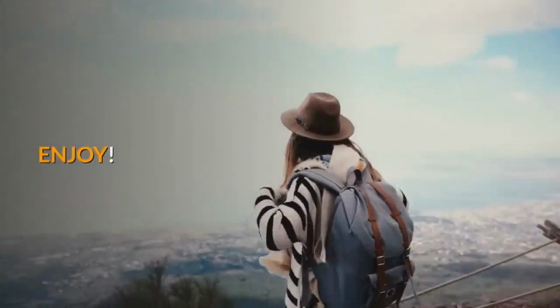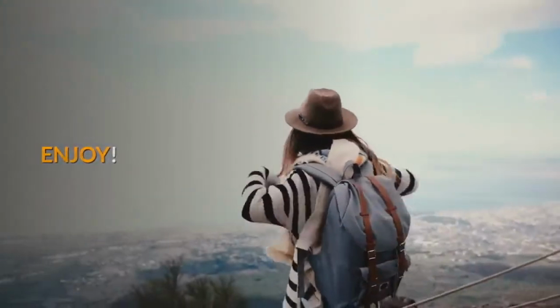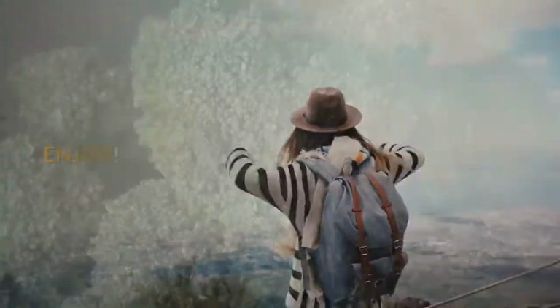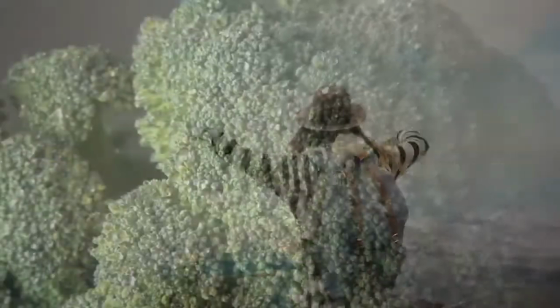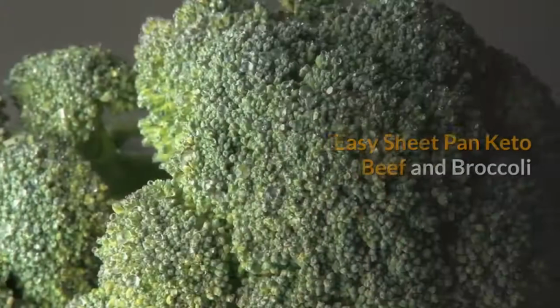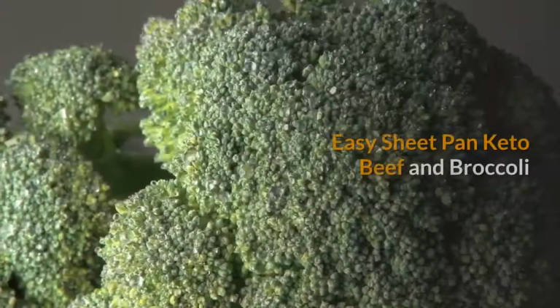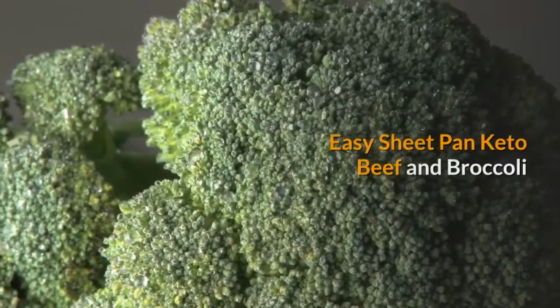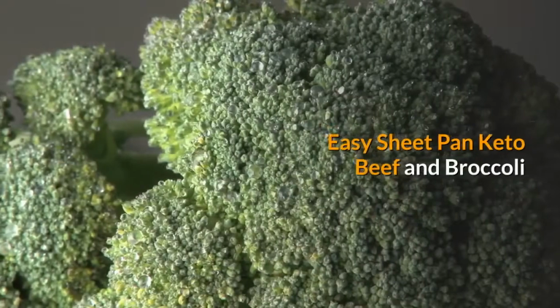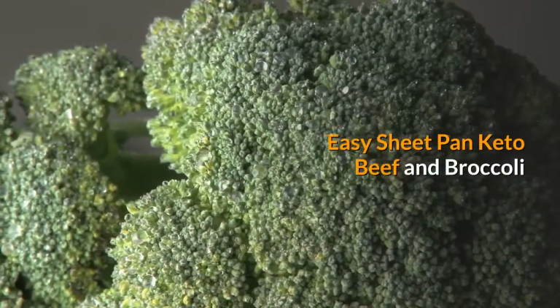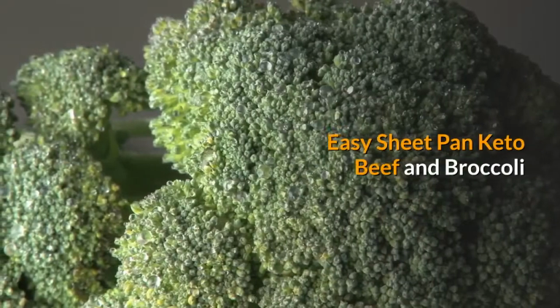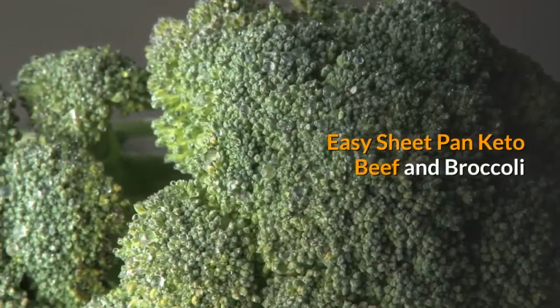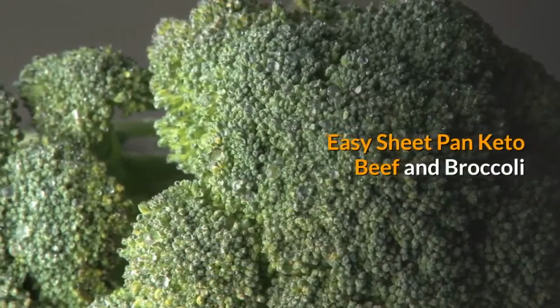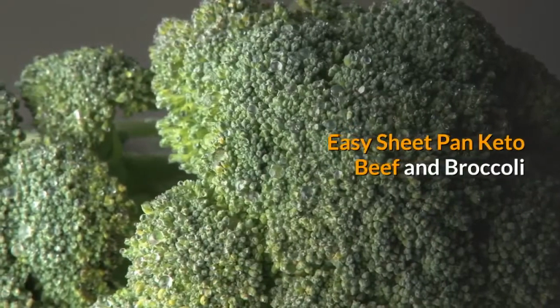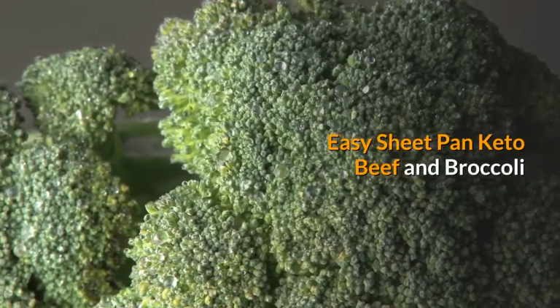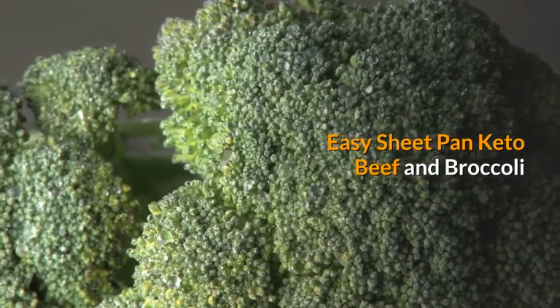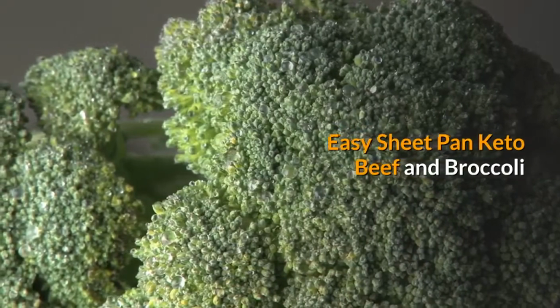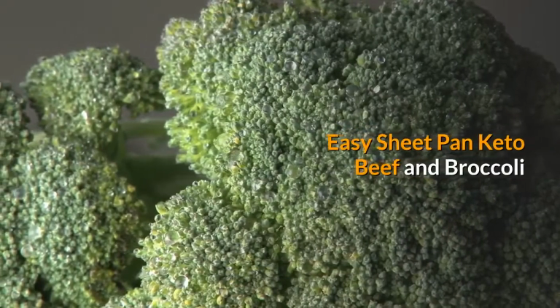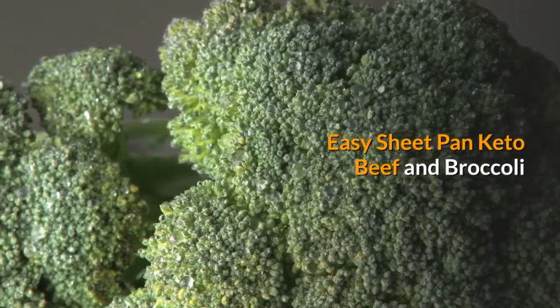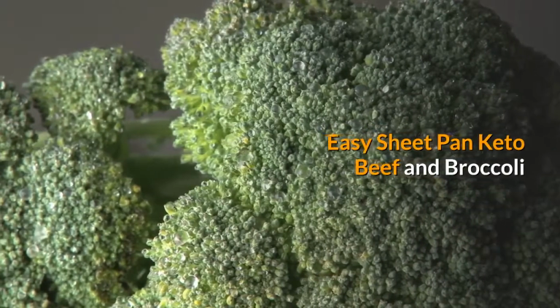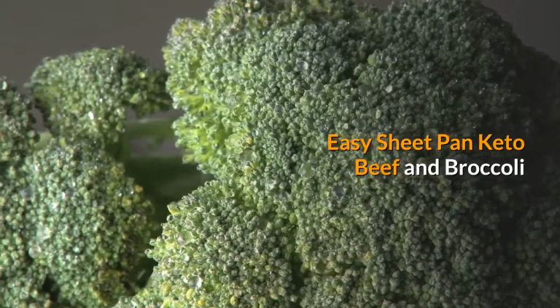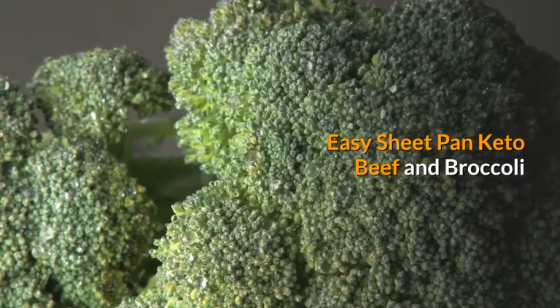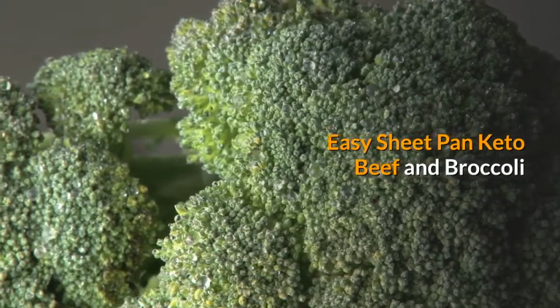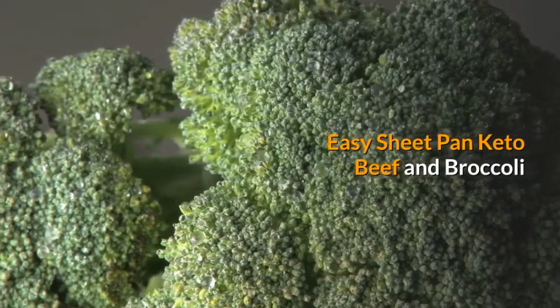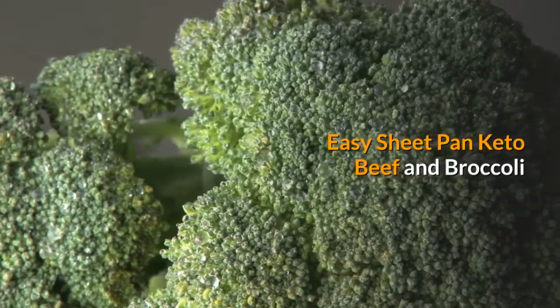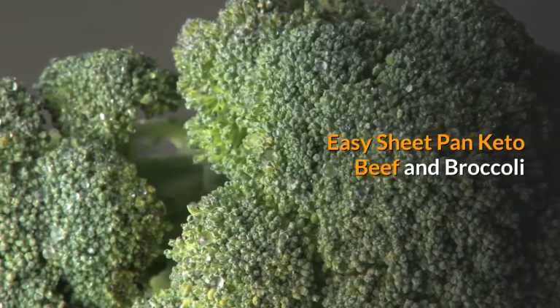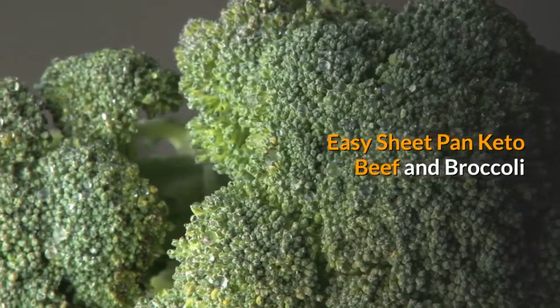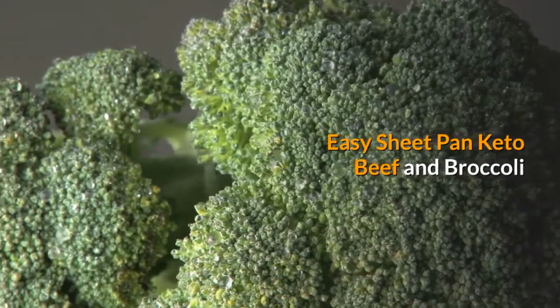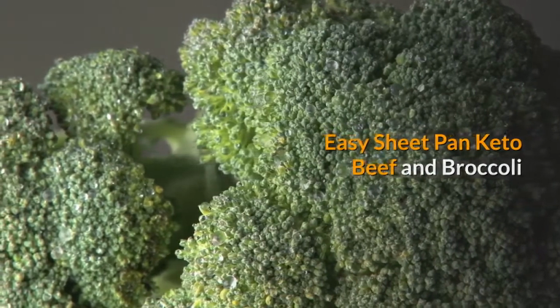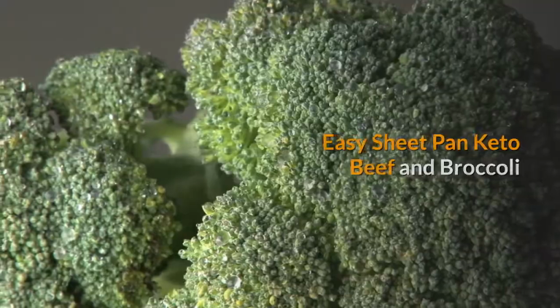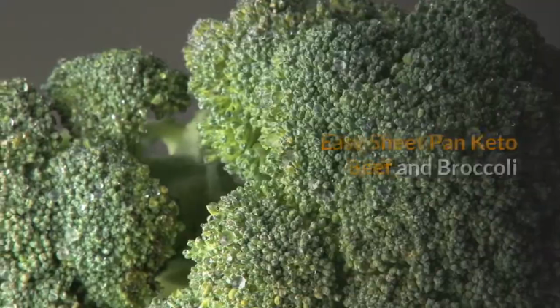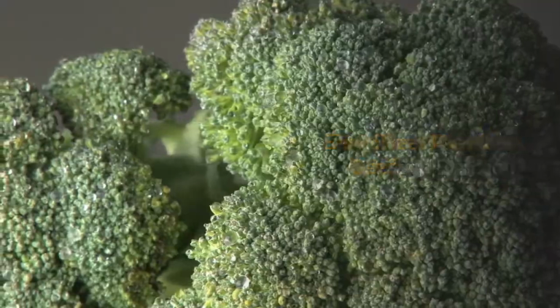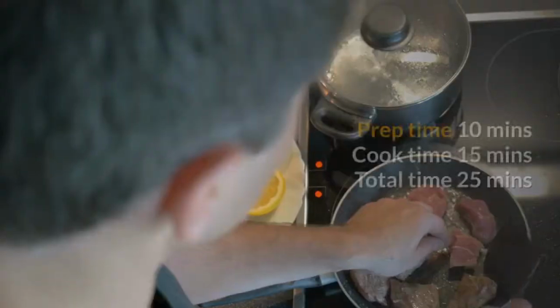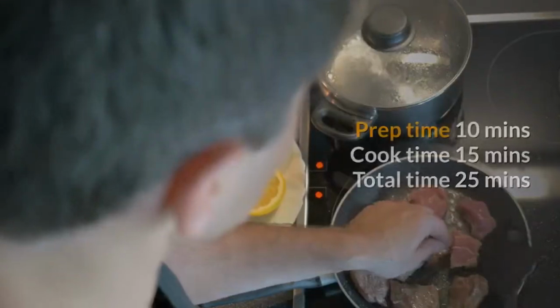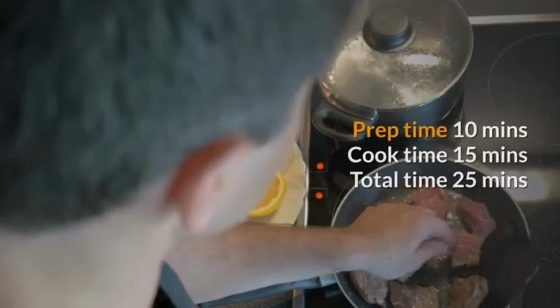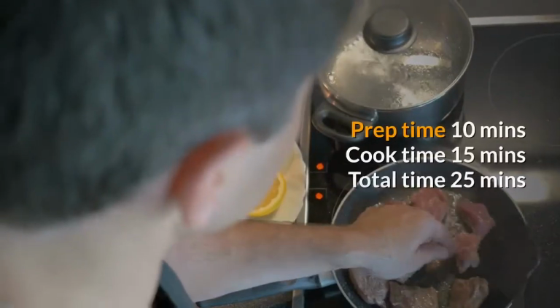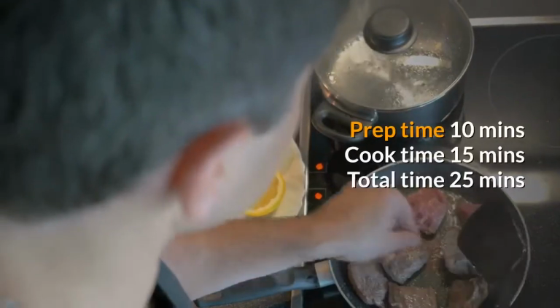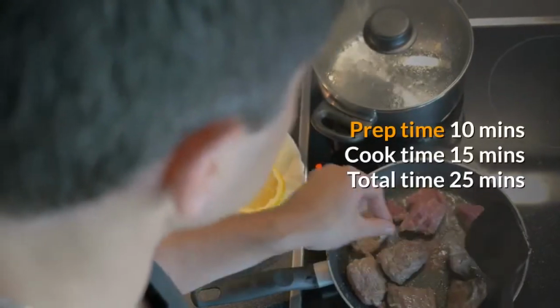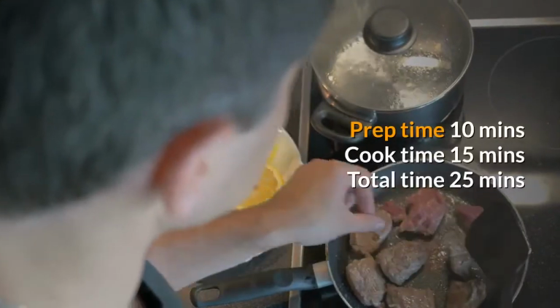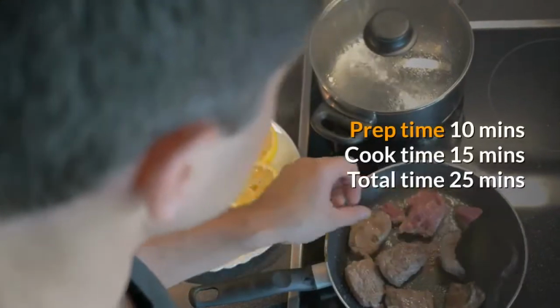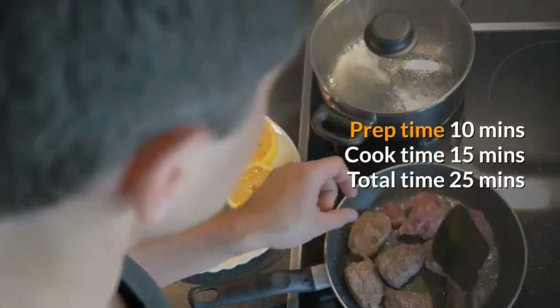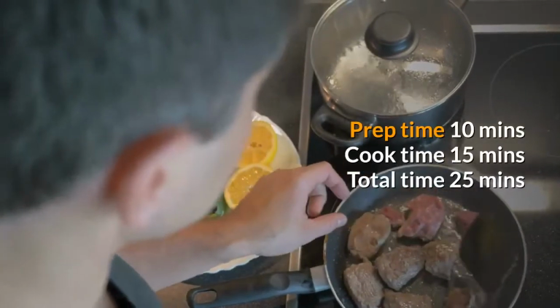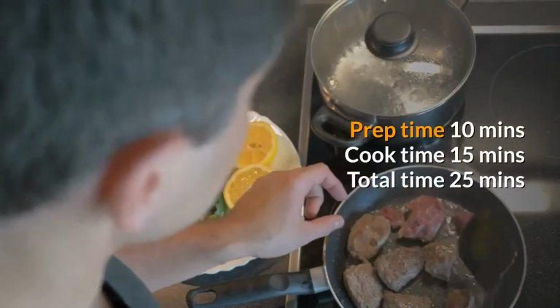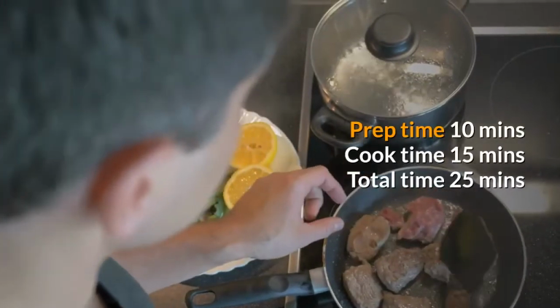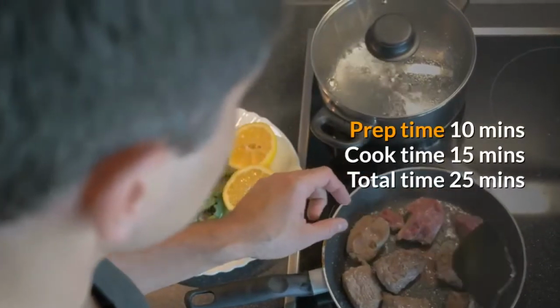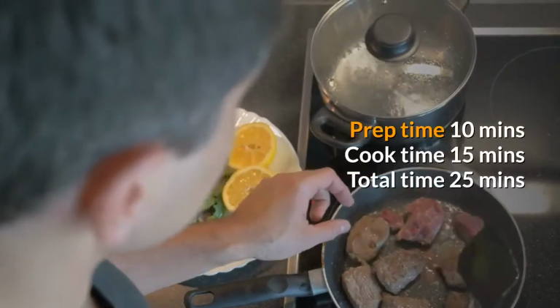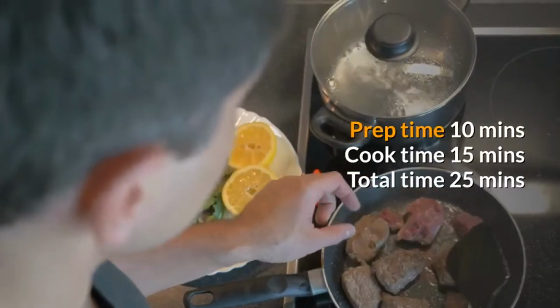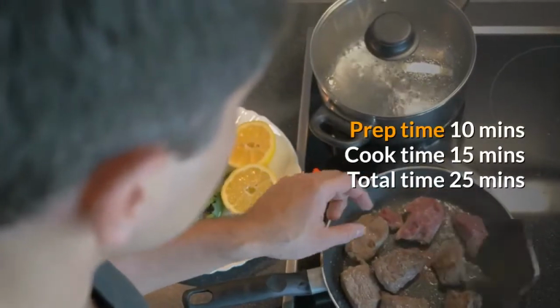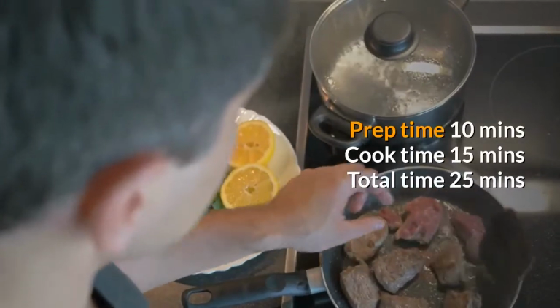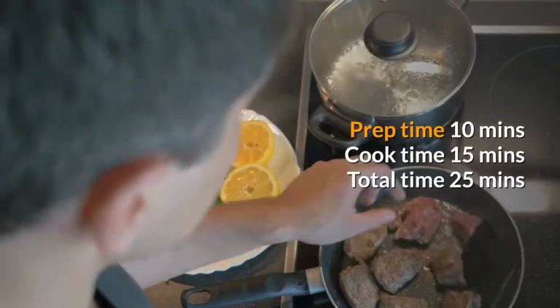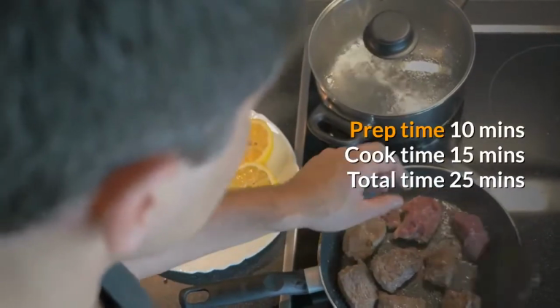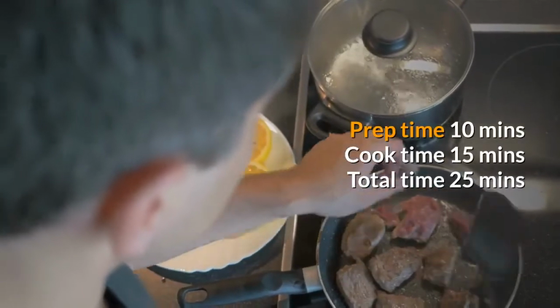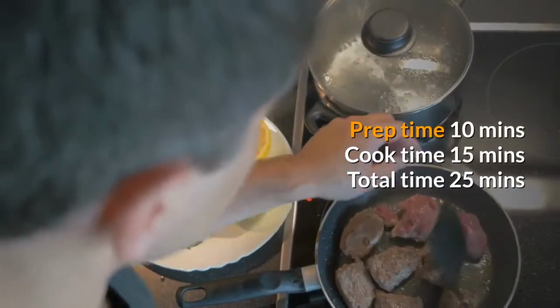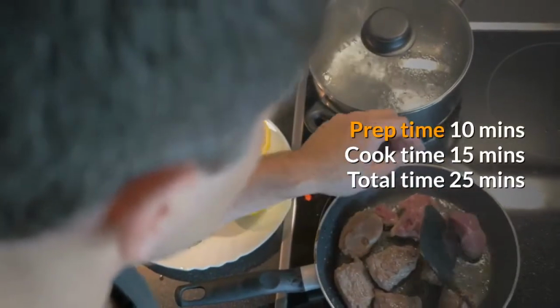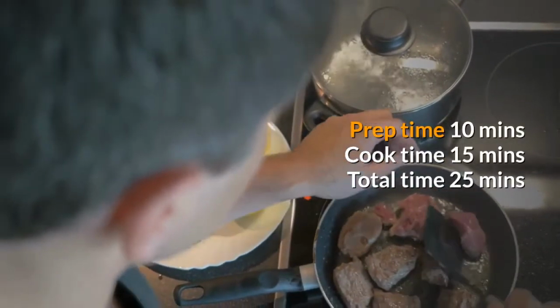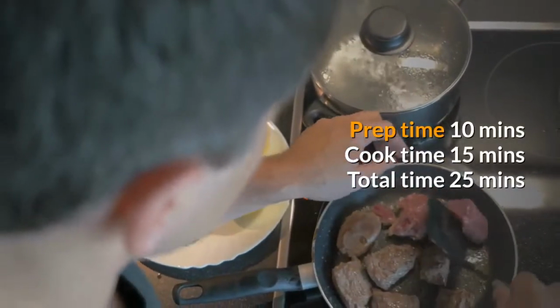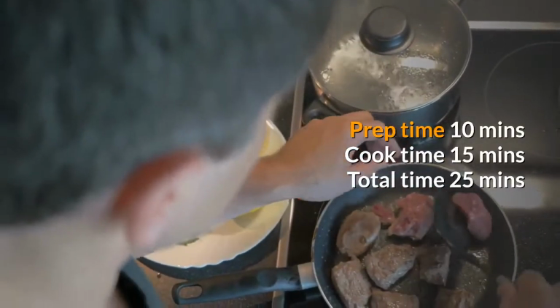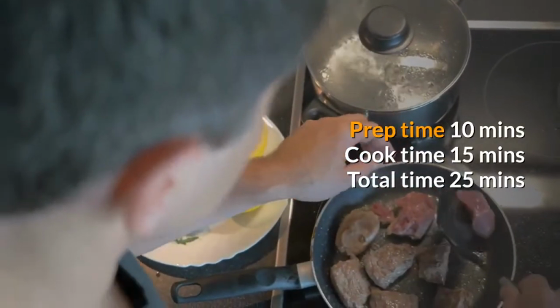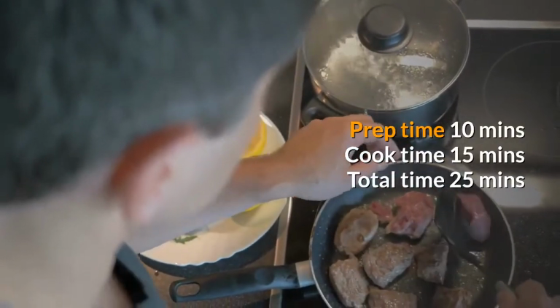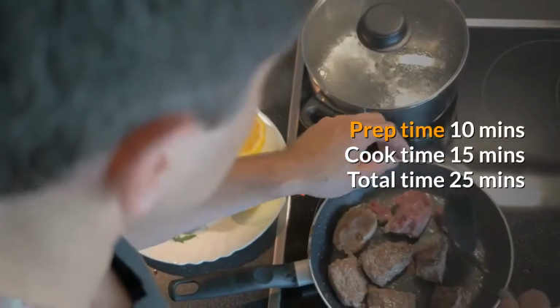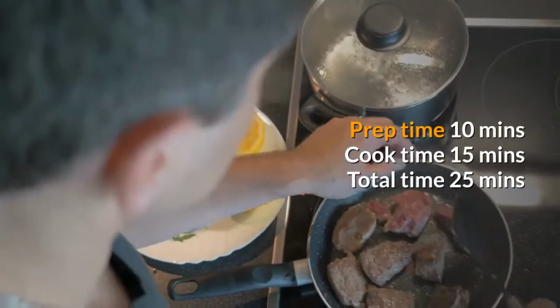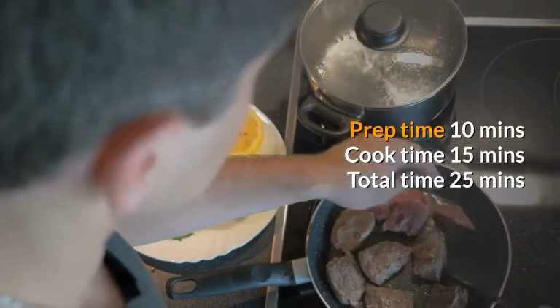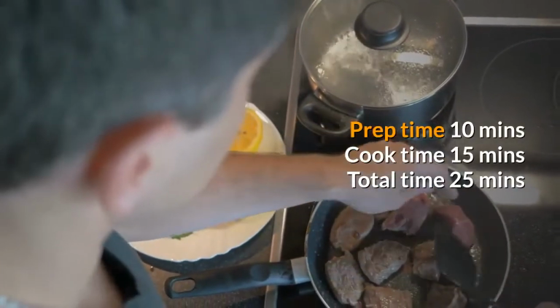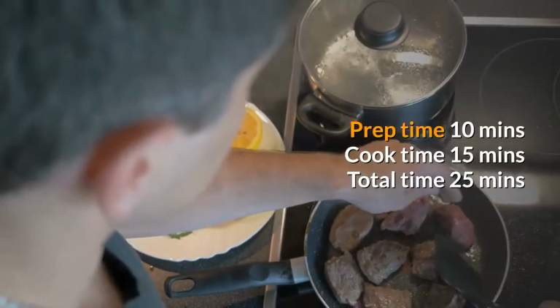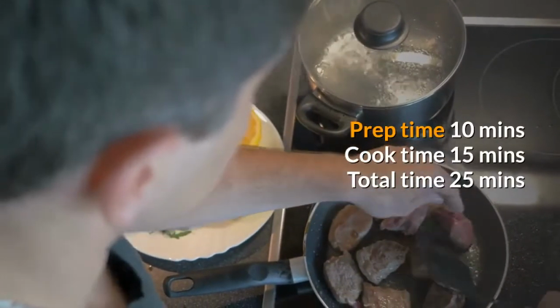Easy sheet pan keto beef and broccoli. Prep time: 10 minutes. Cook time: 15 minutes. Total time: 25 minutes.